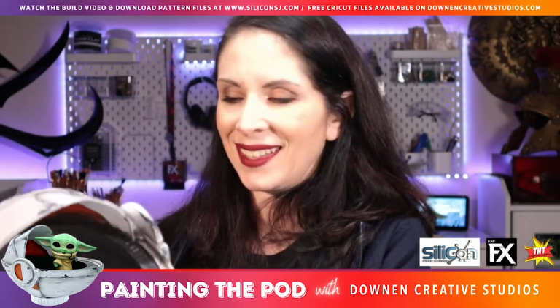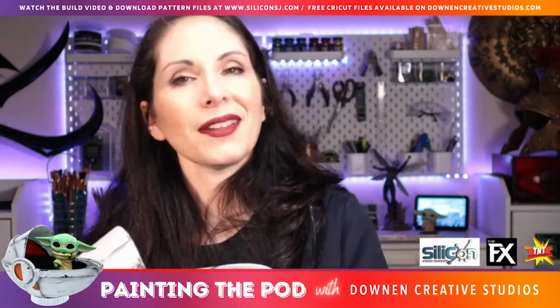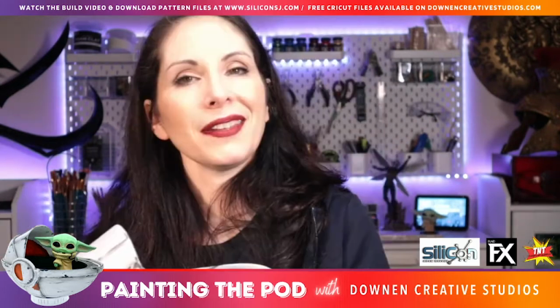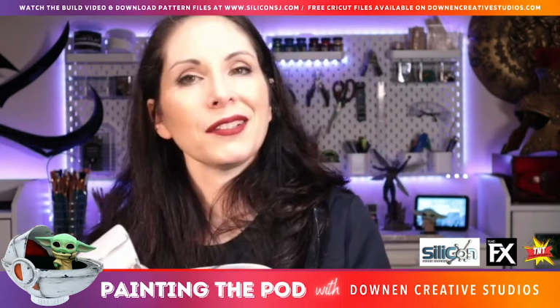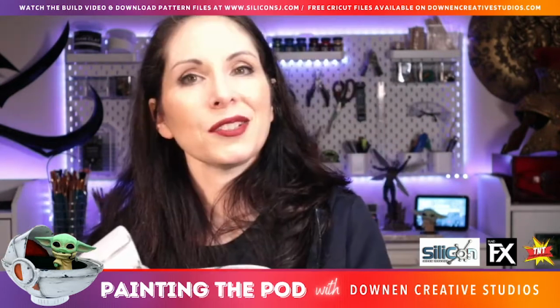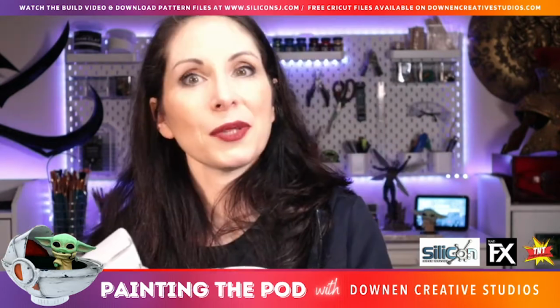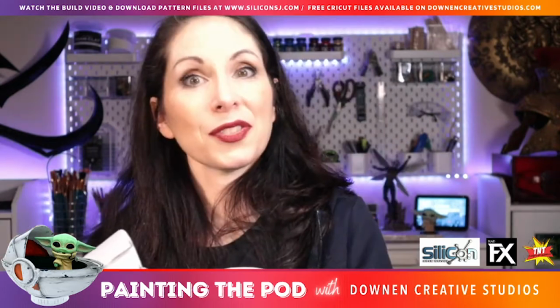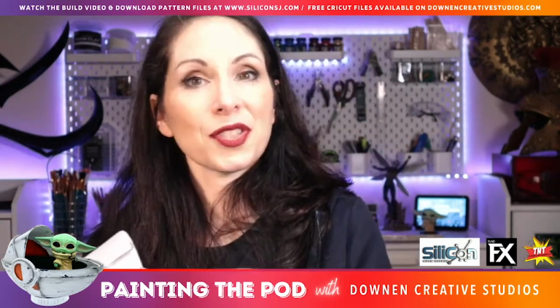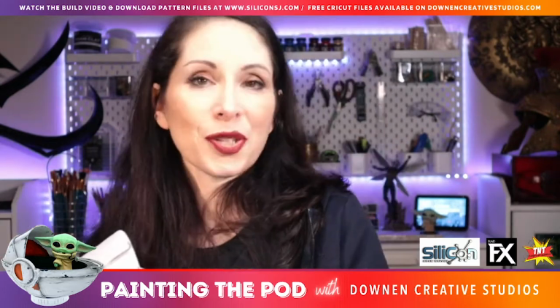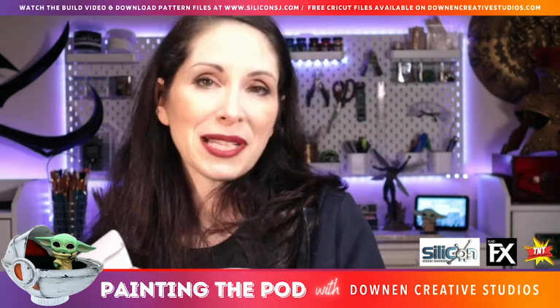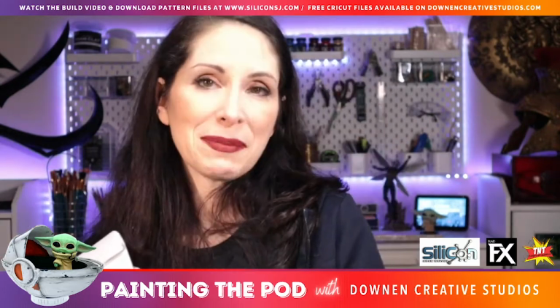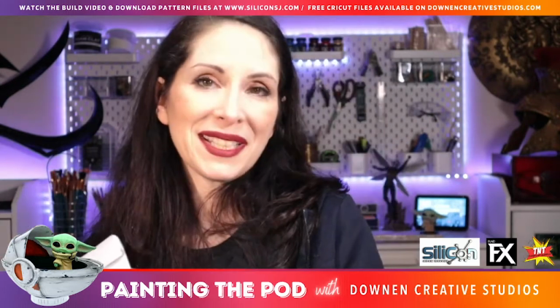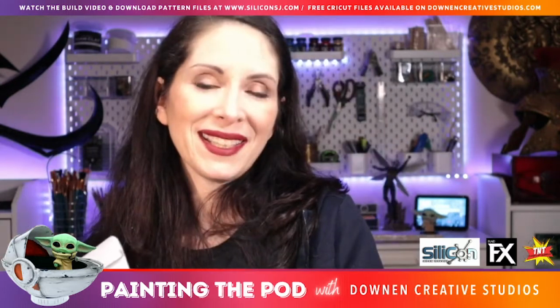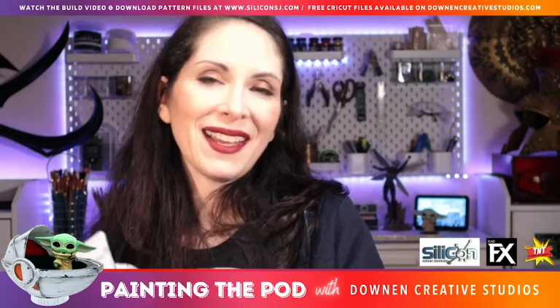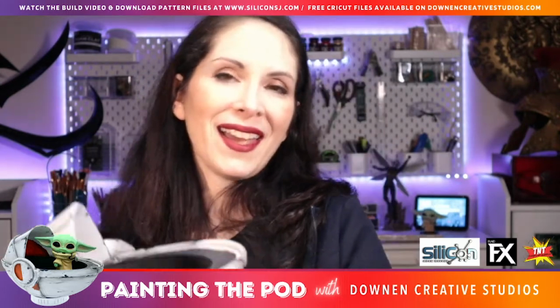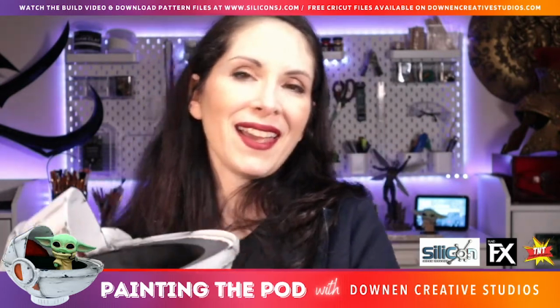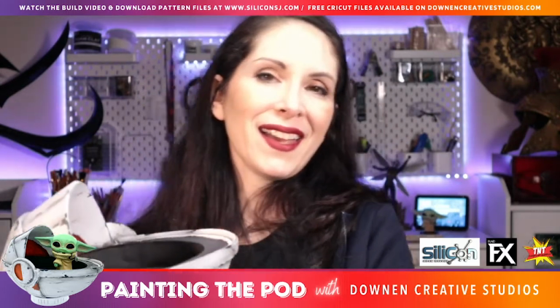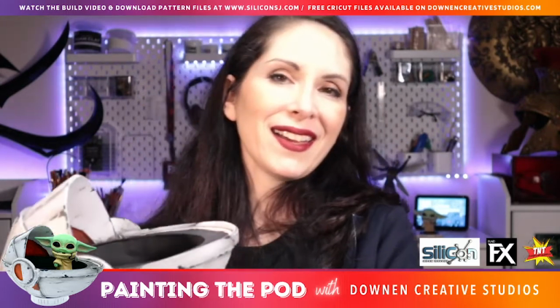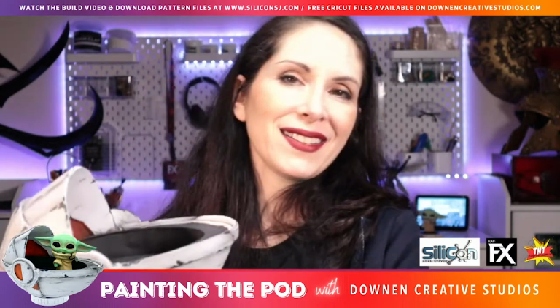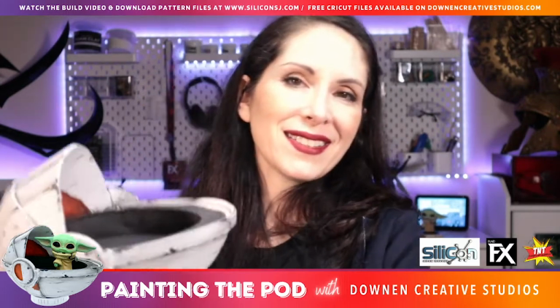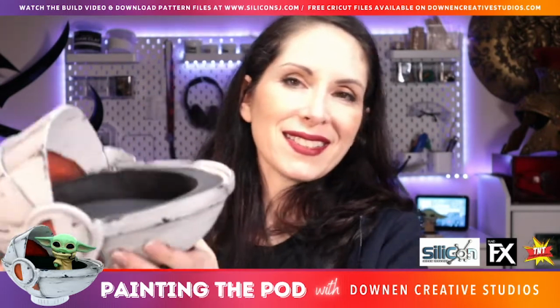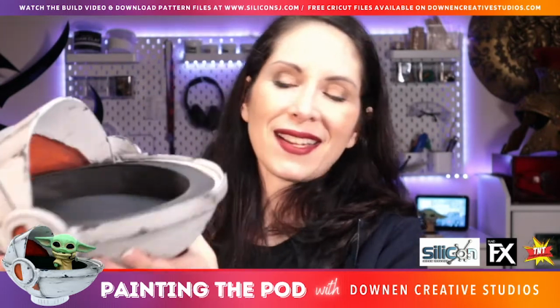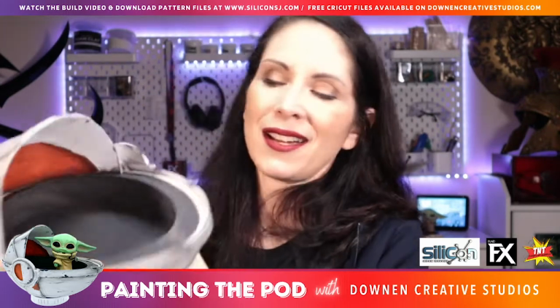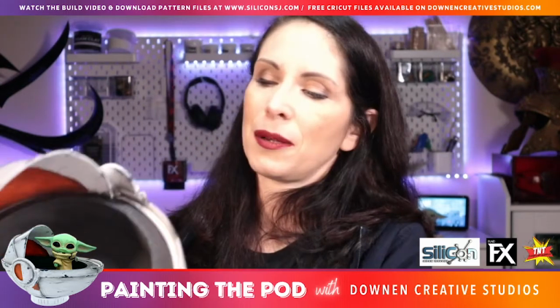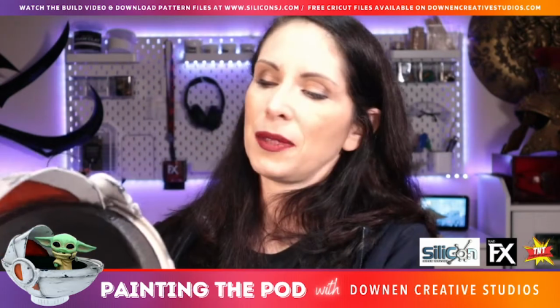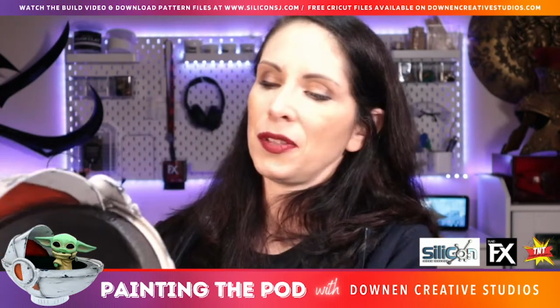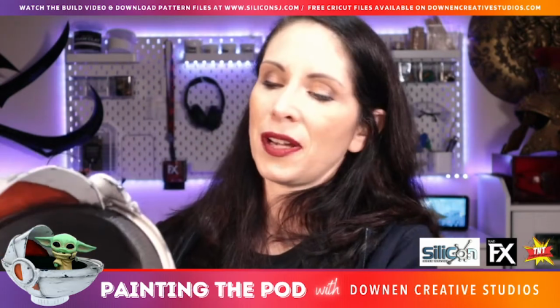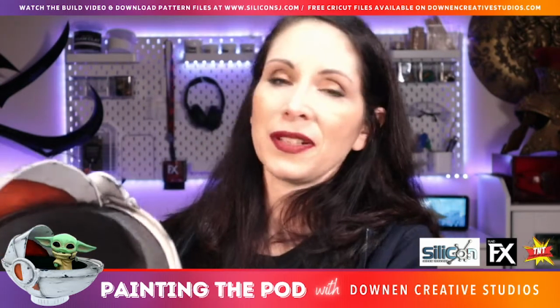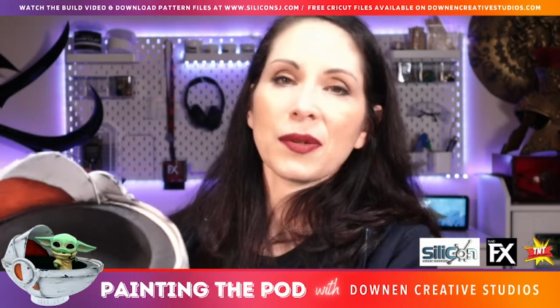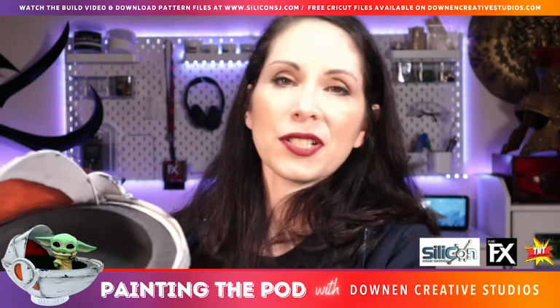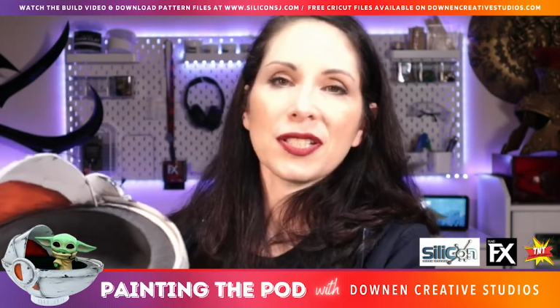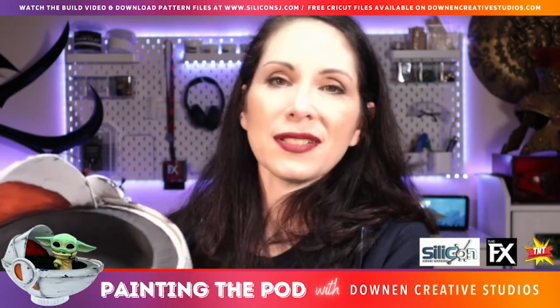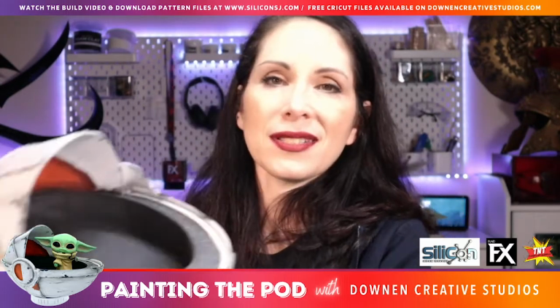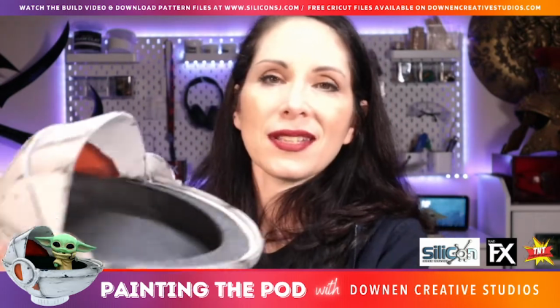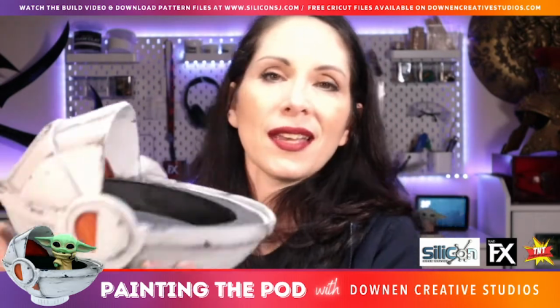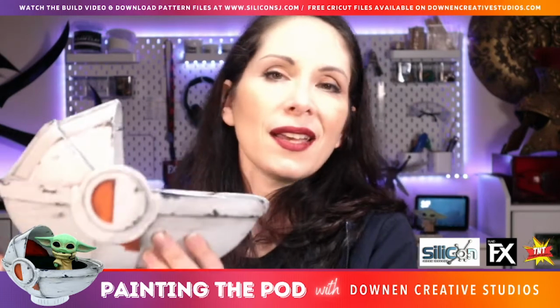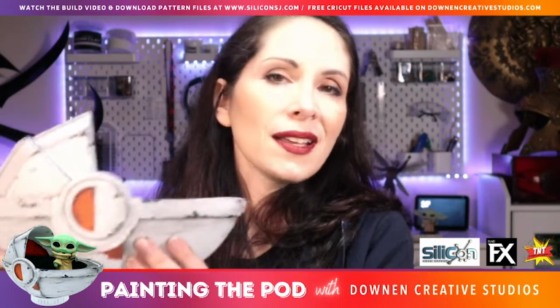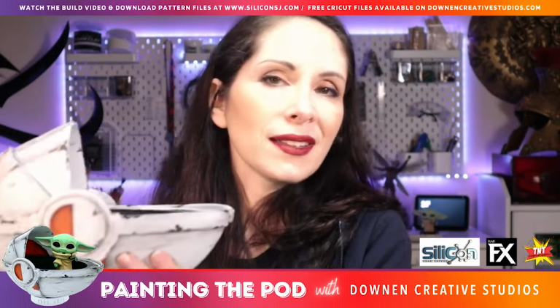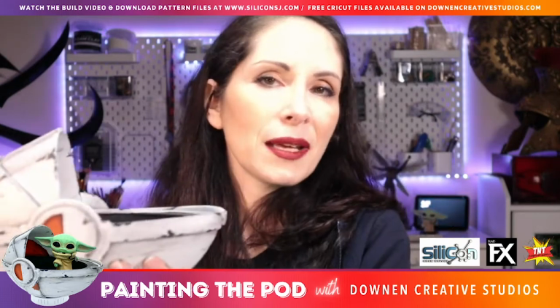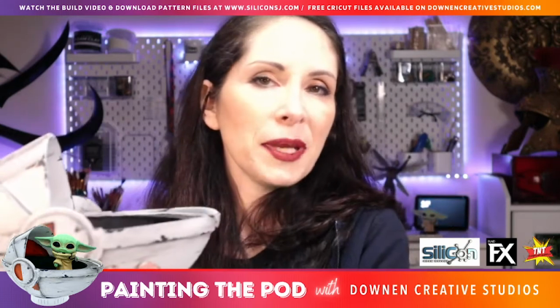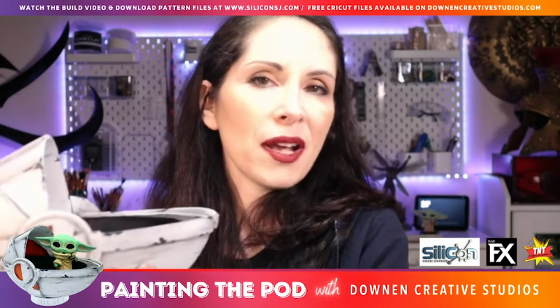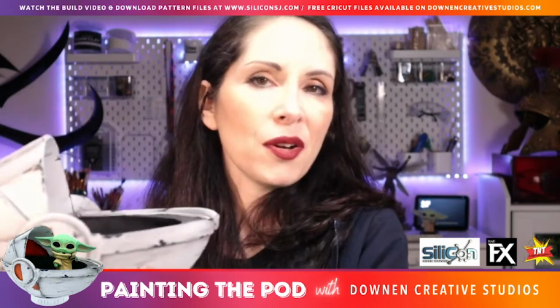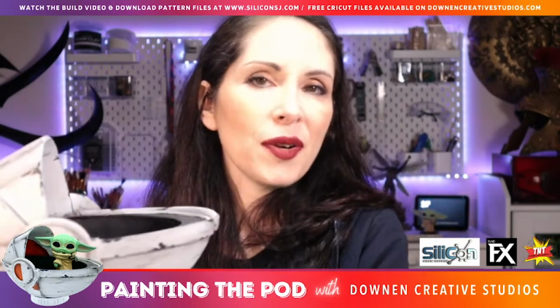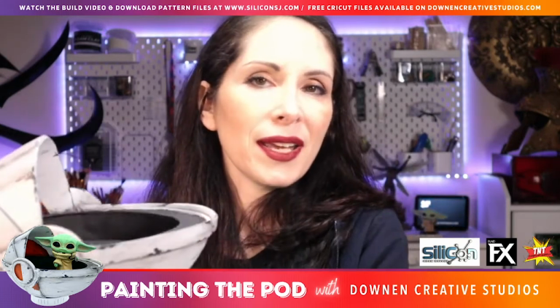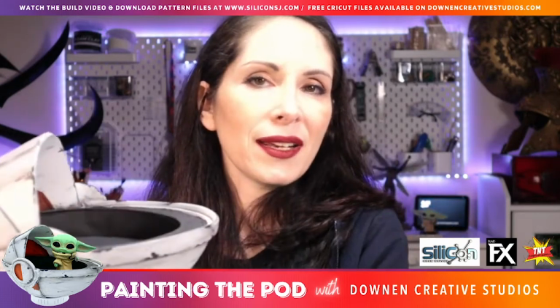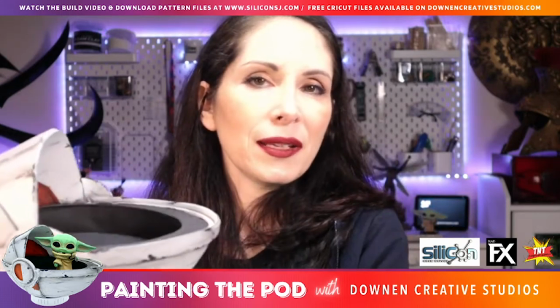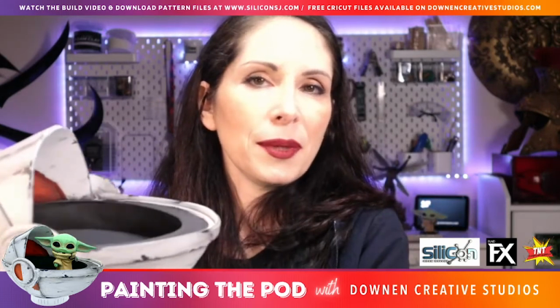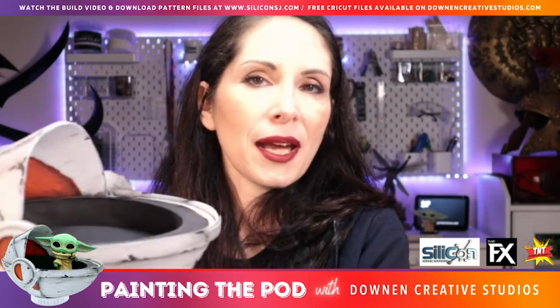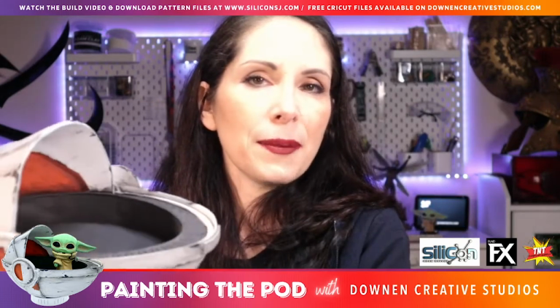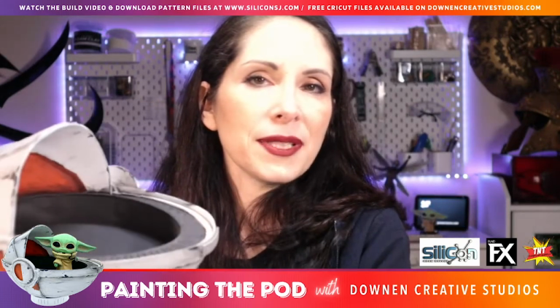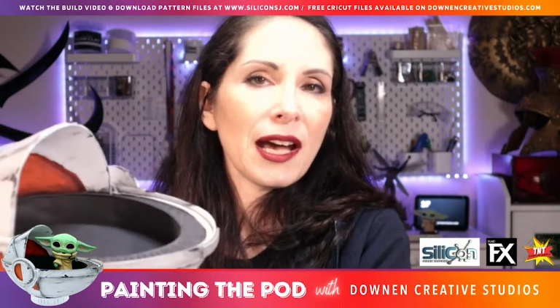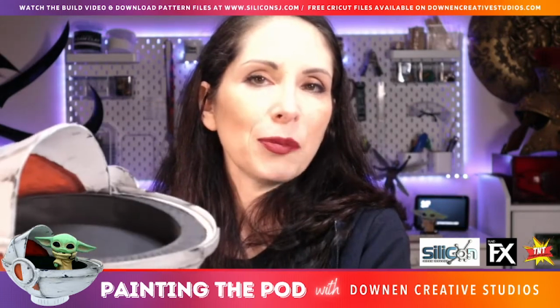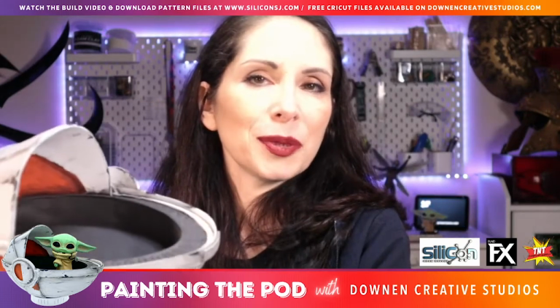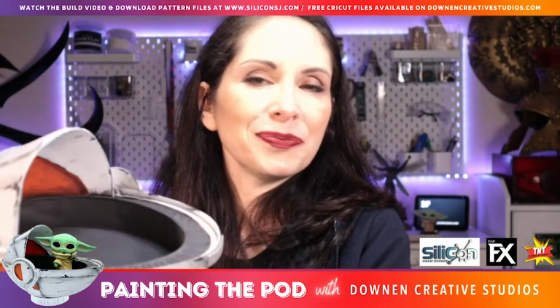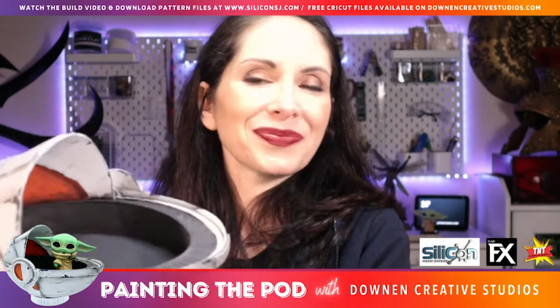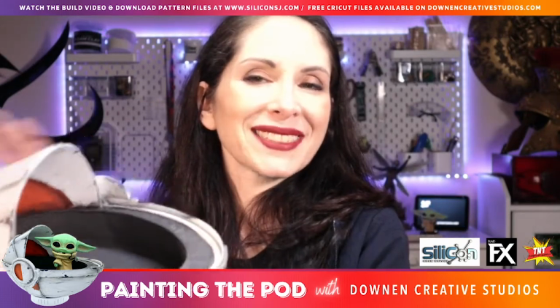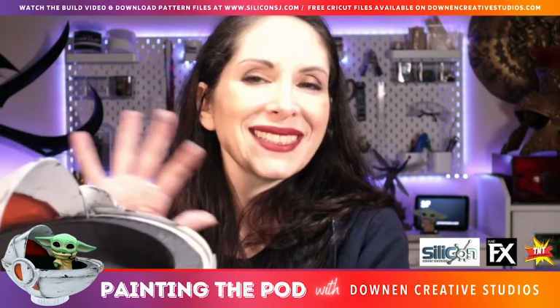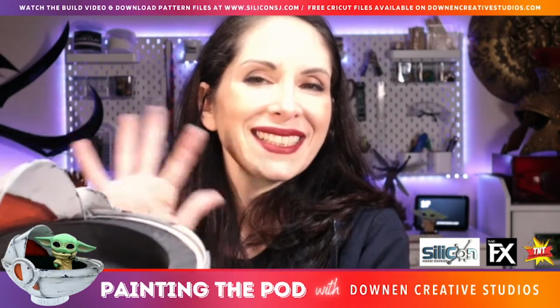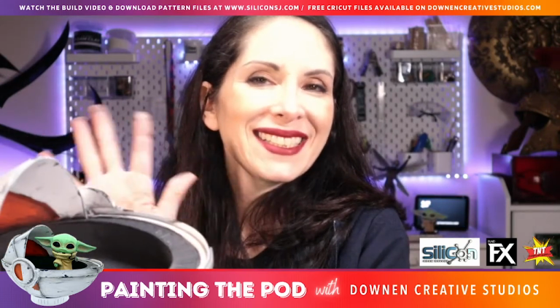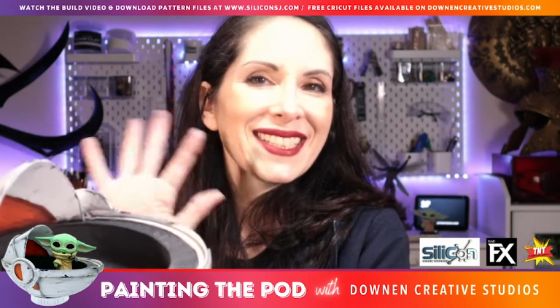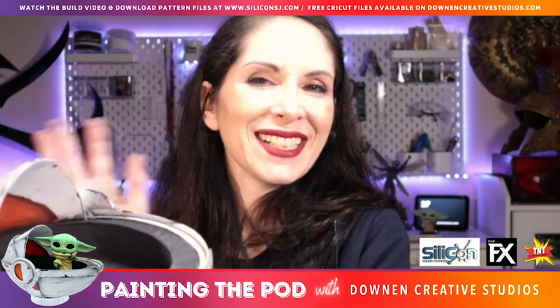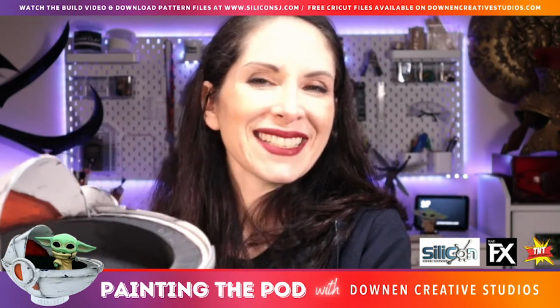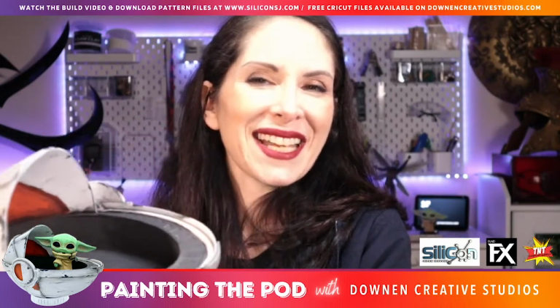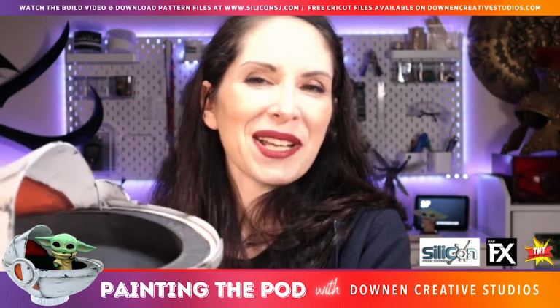Thank you so much for joining me and if you have any questions let me know — I'd be happy to help. See you next time!